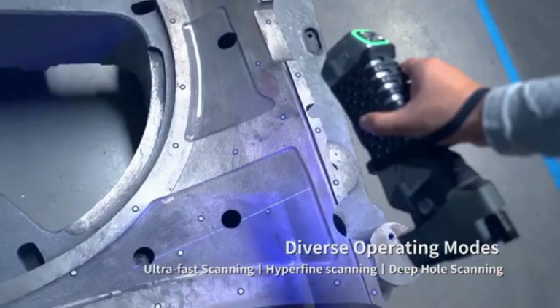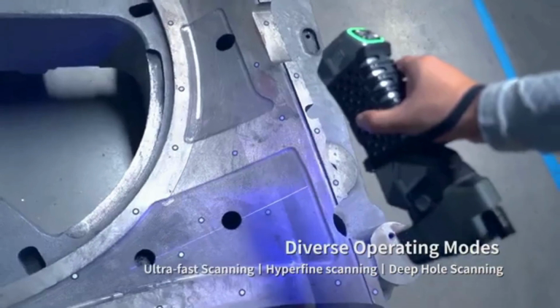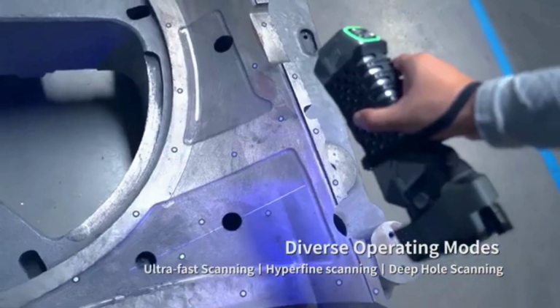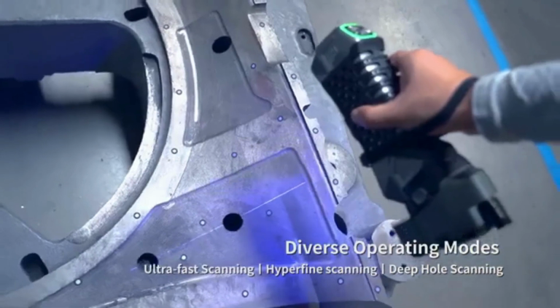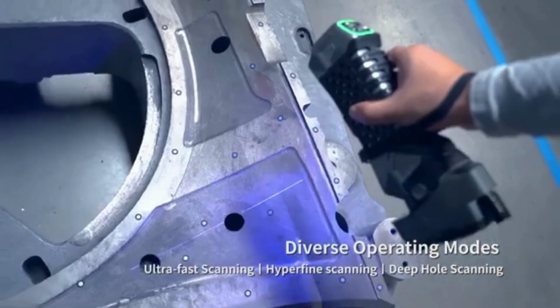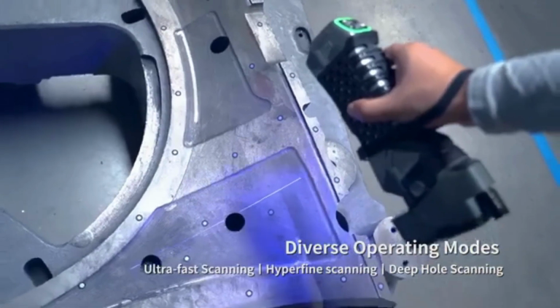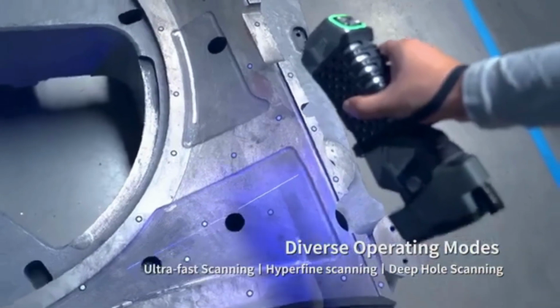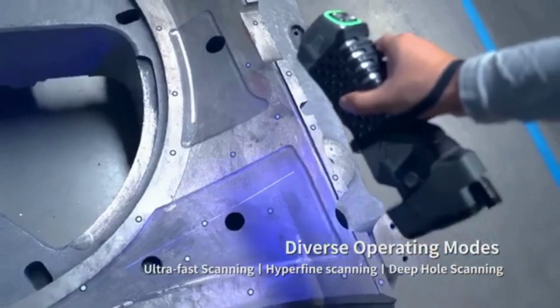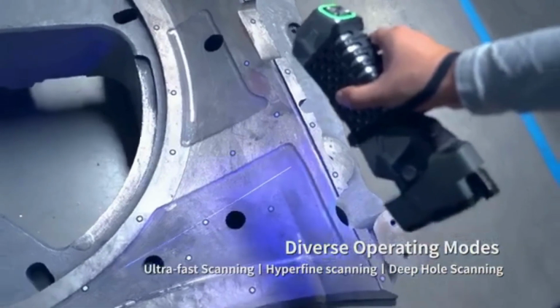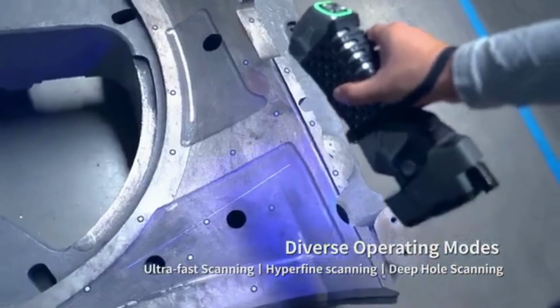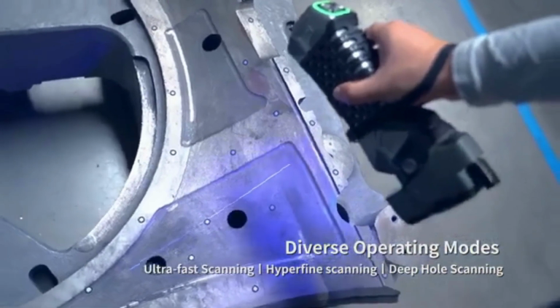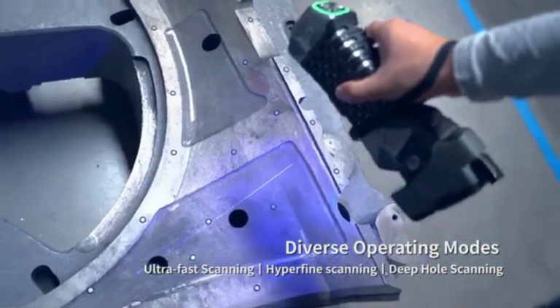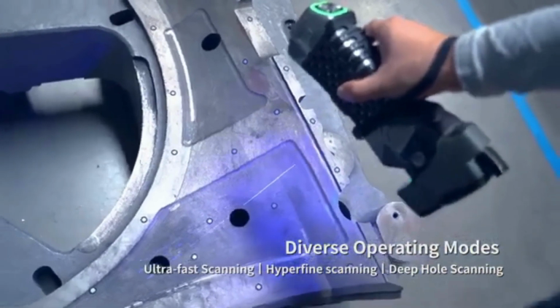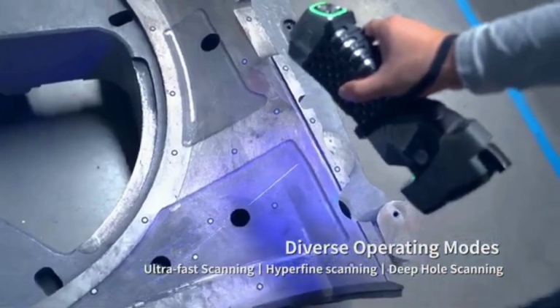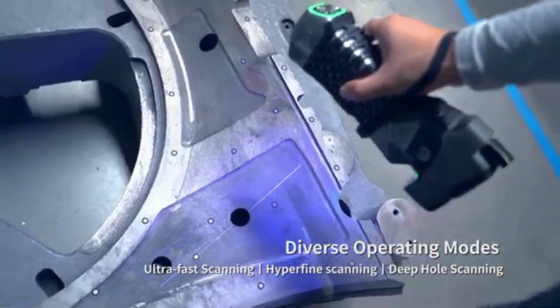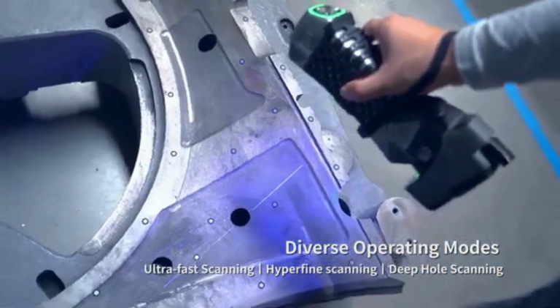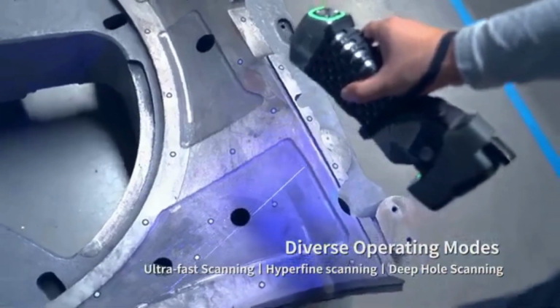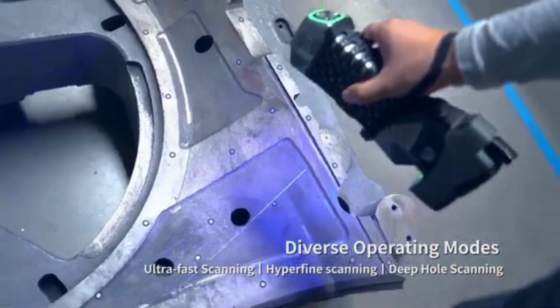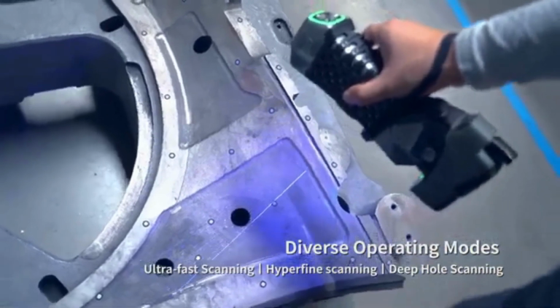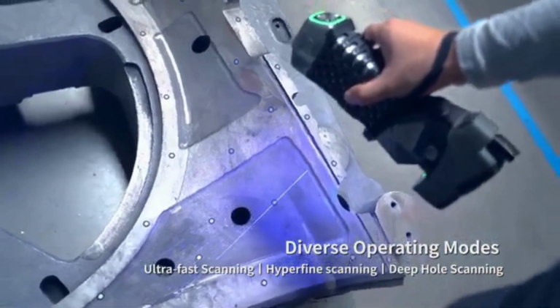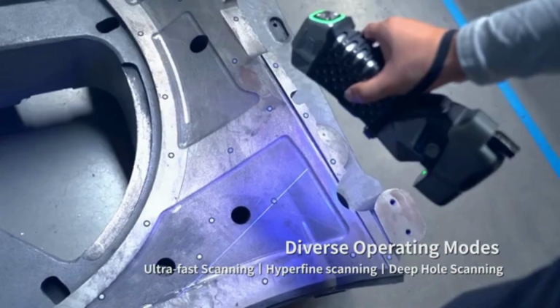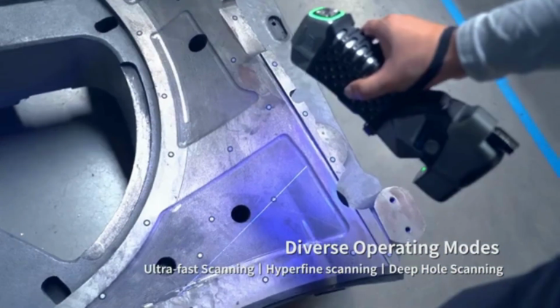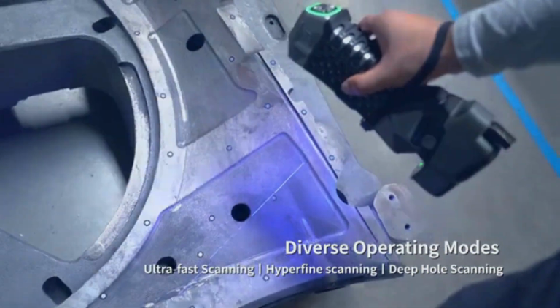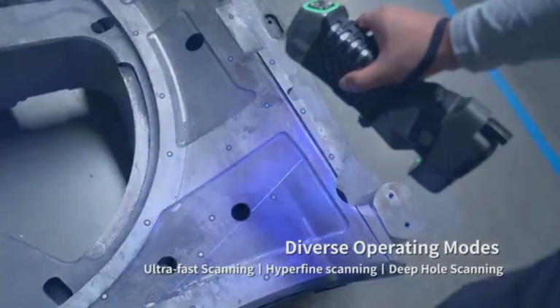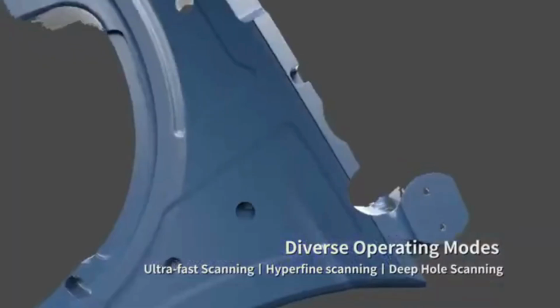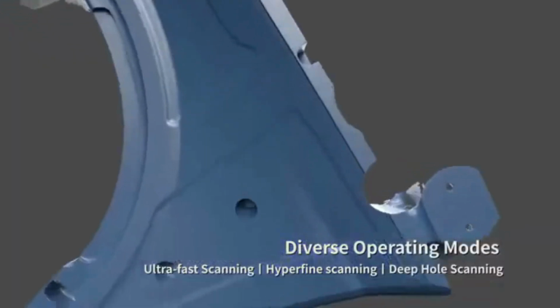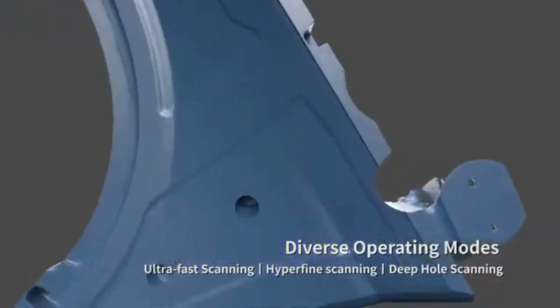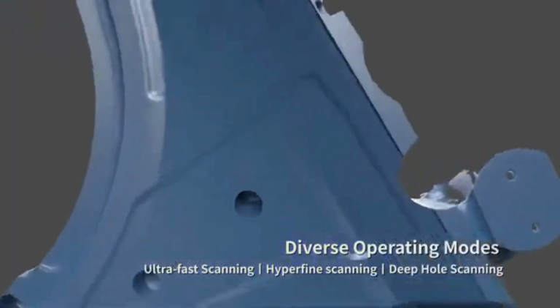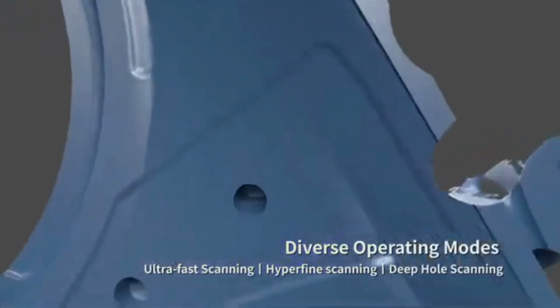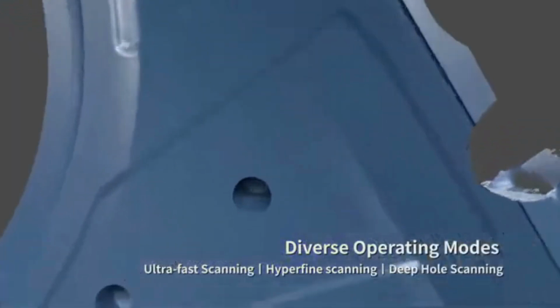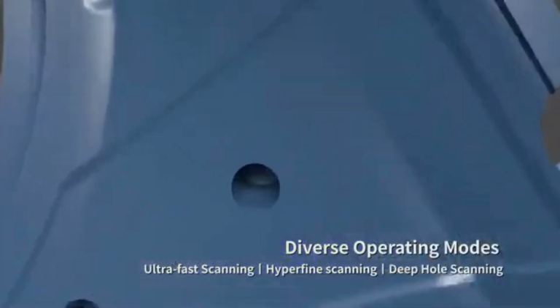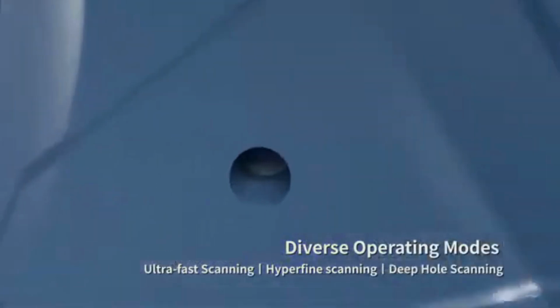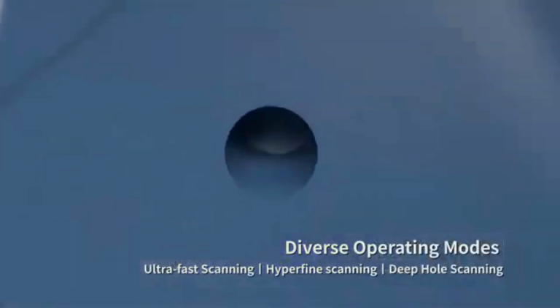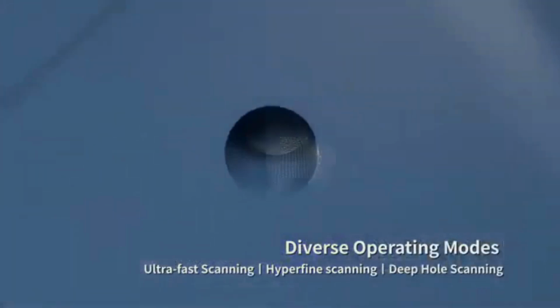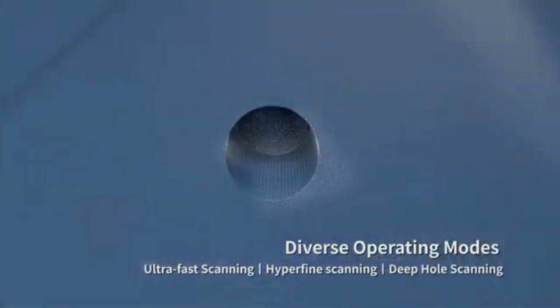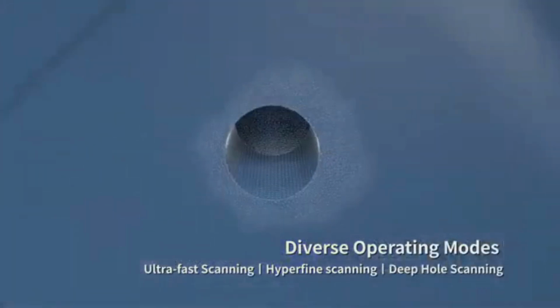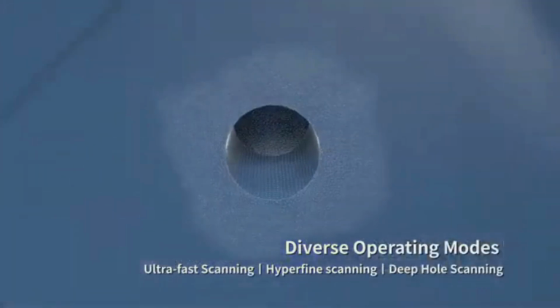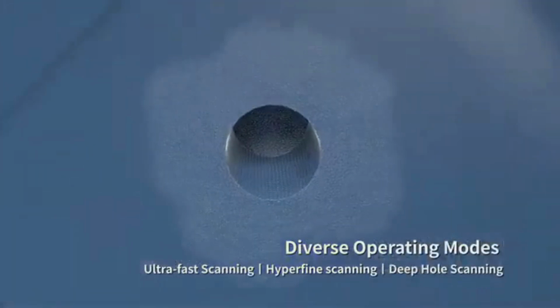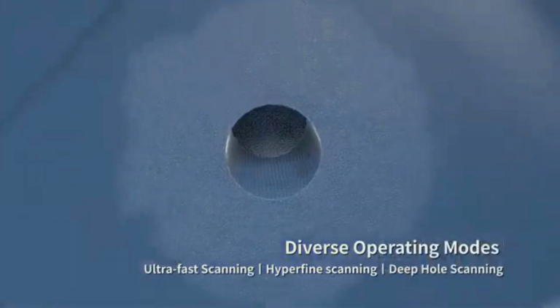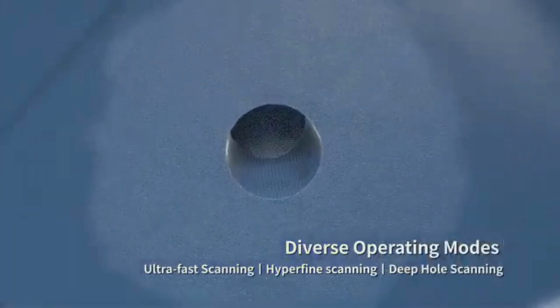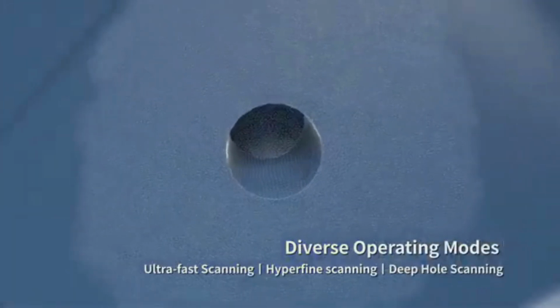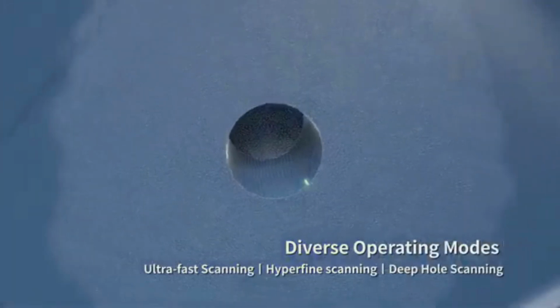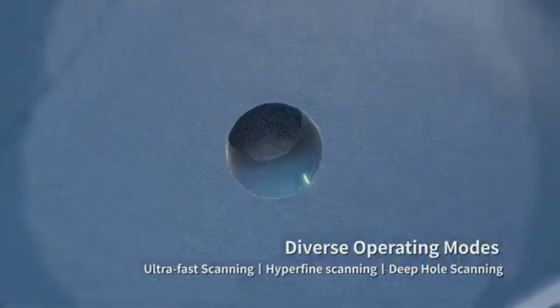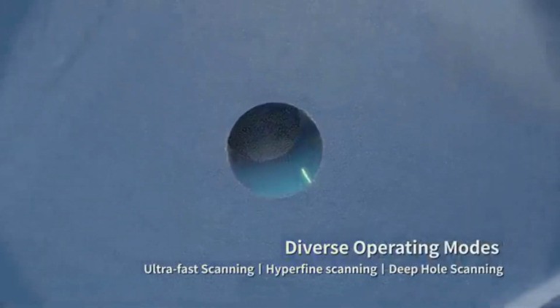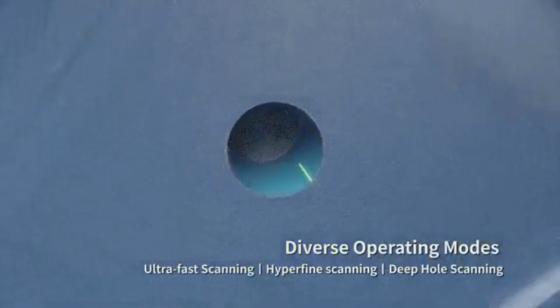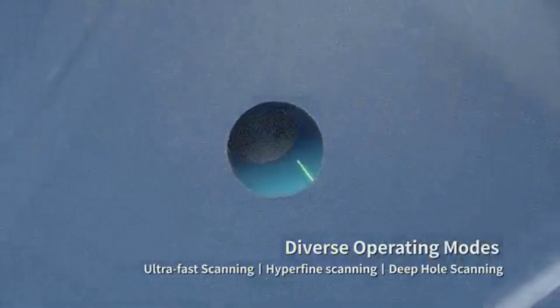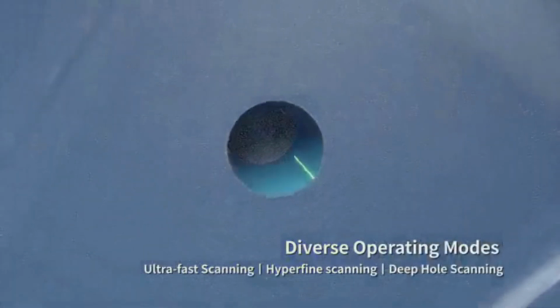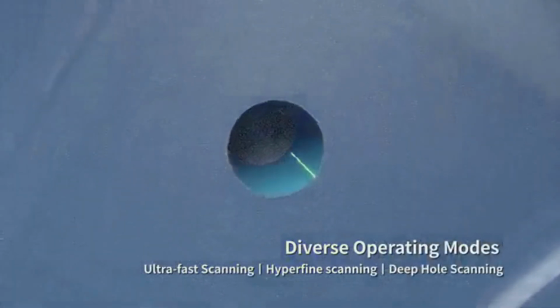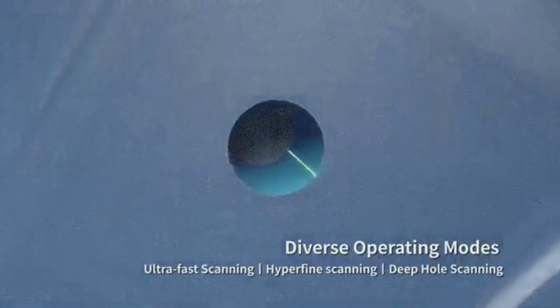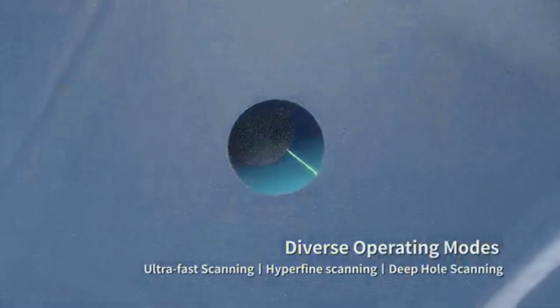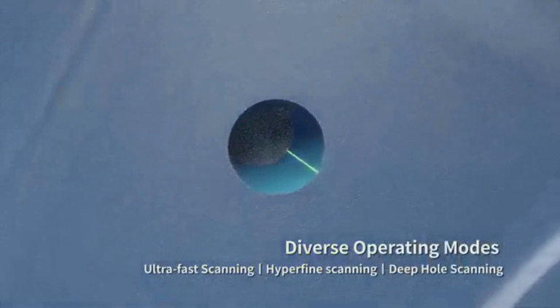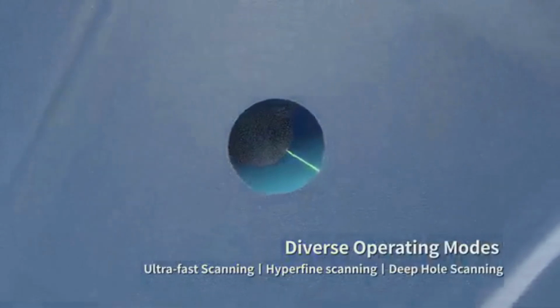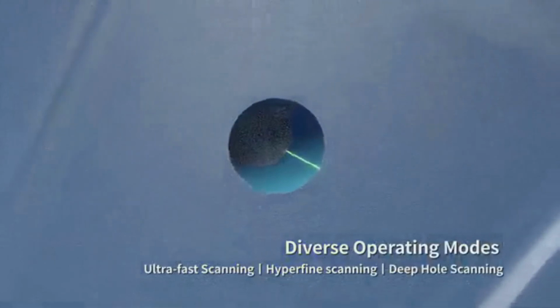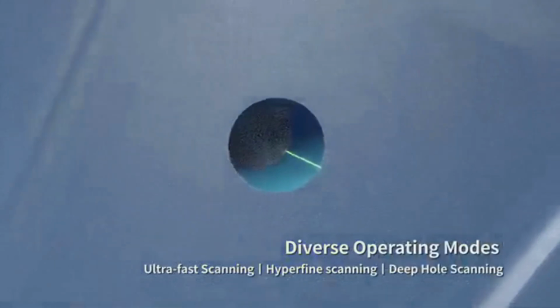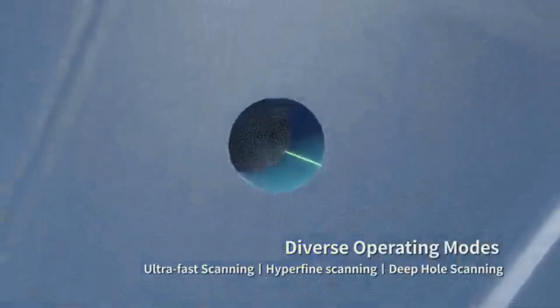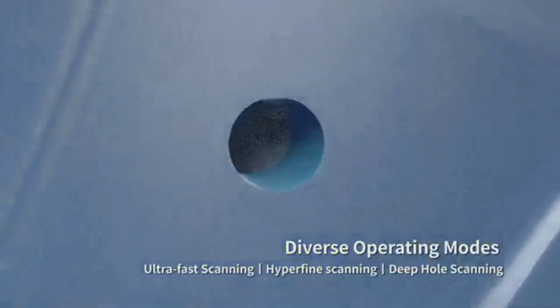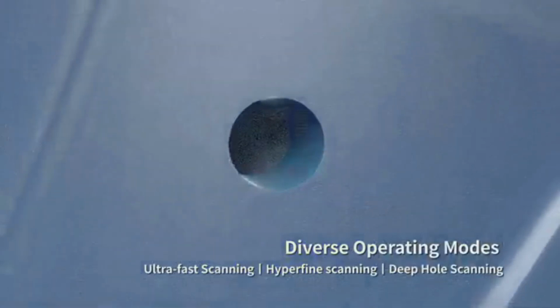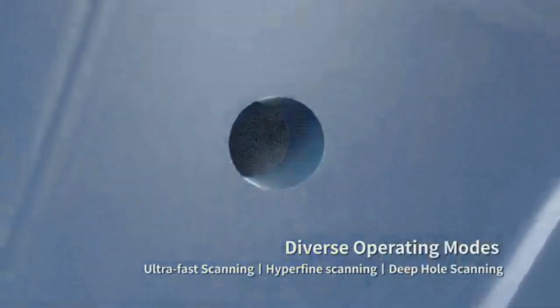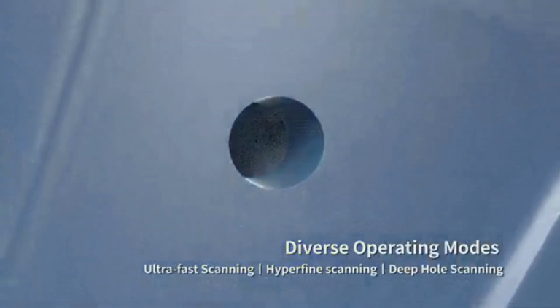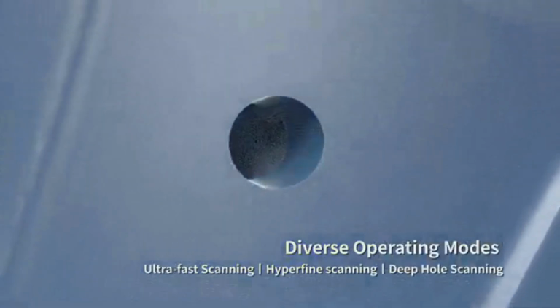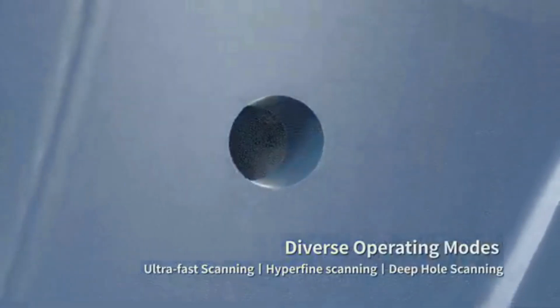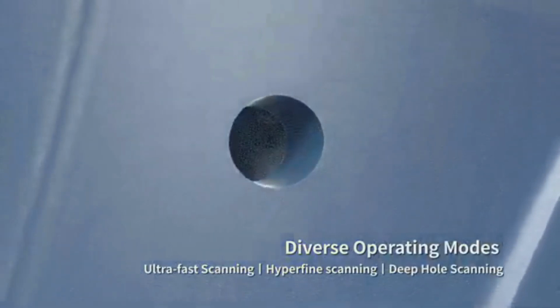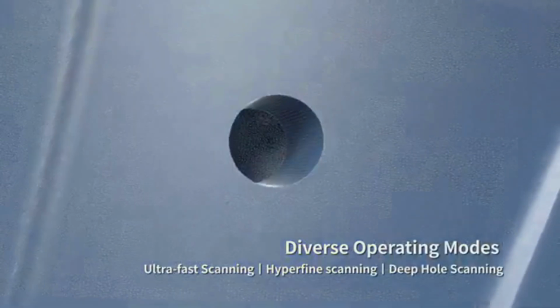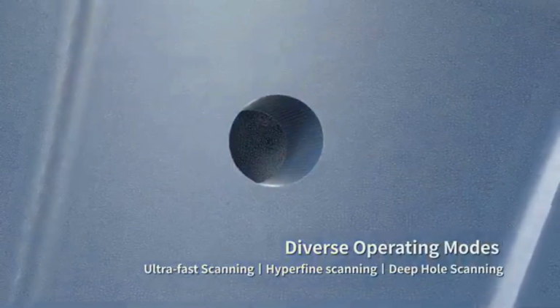Deep hole 3D scanning is powered by one blue laser line. This mode is excellent for measuring holes in hard-to-reach areas.